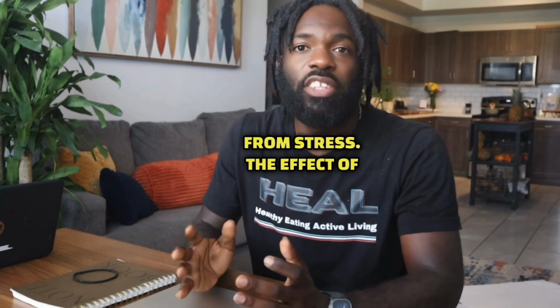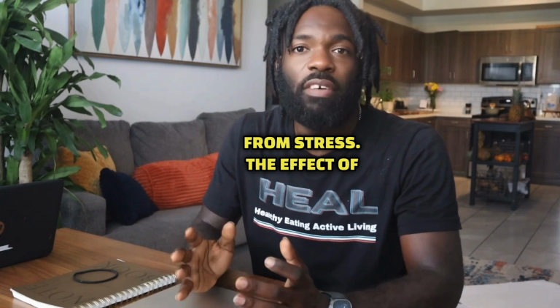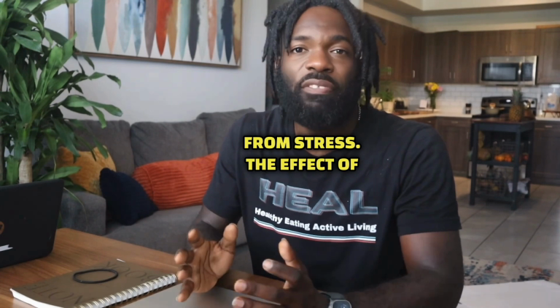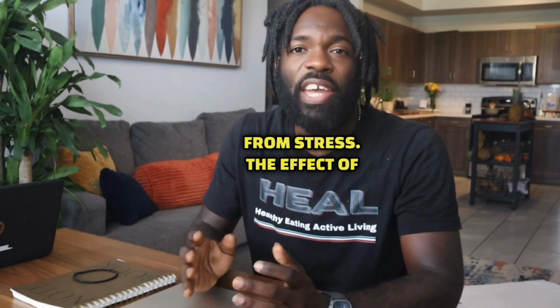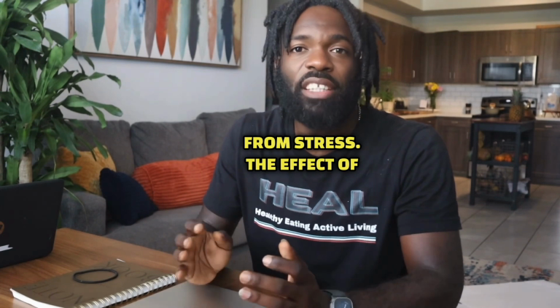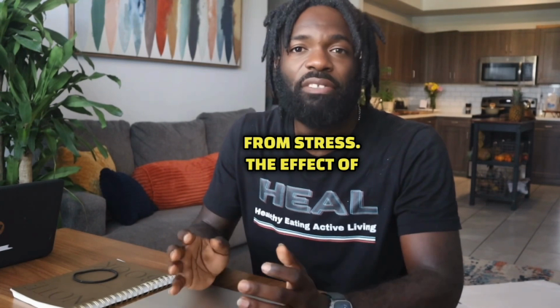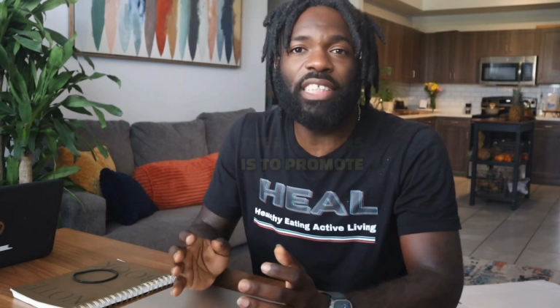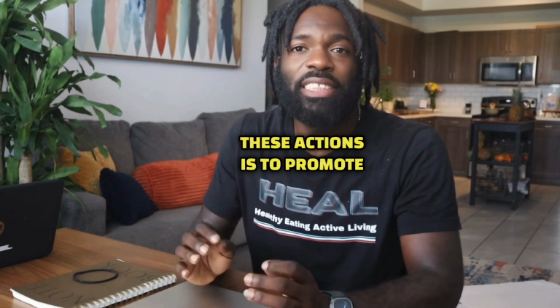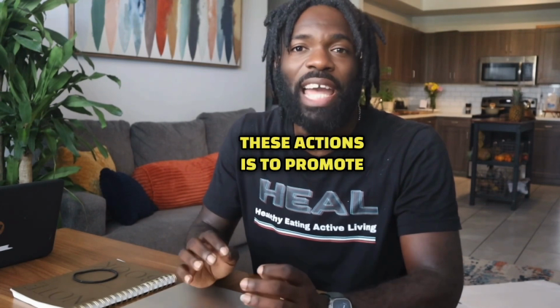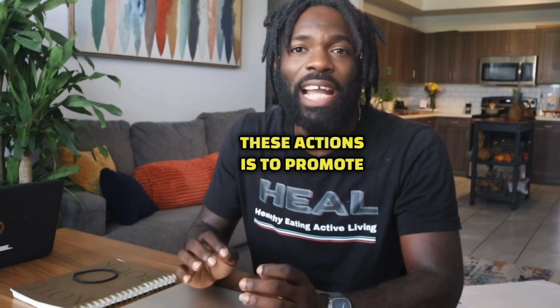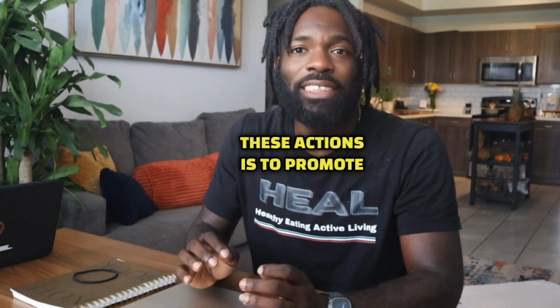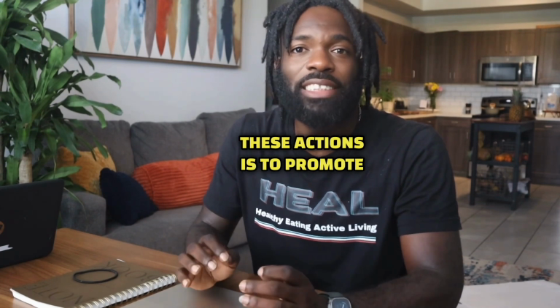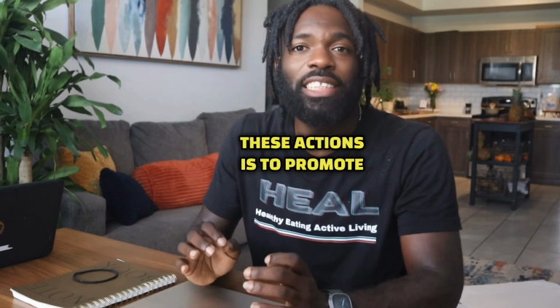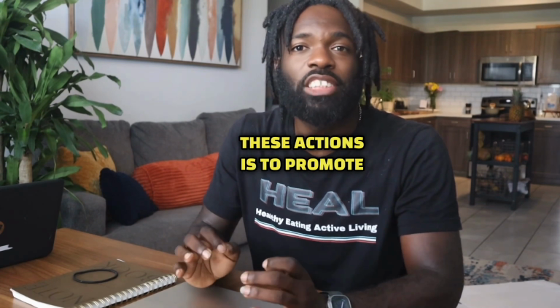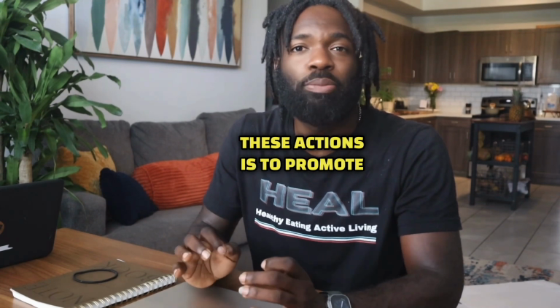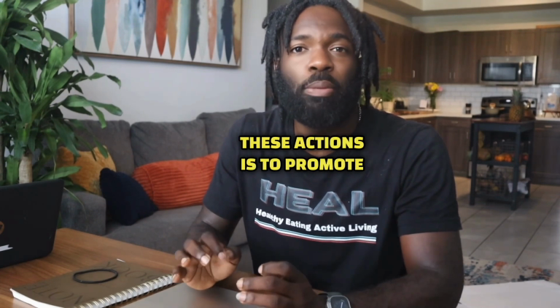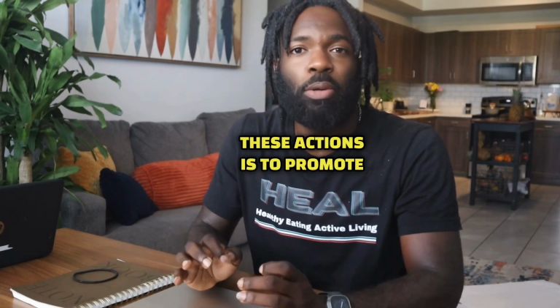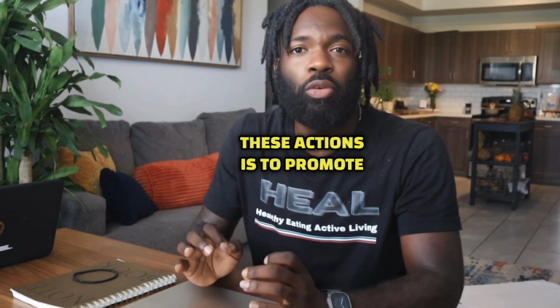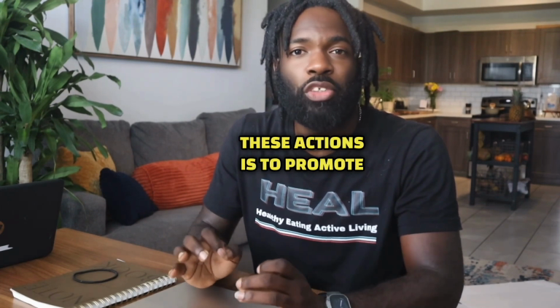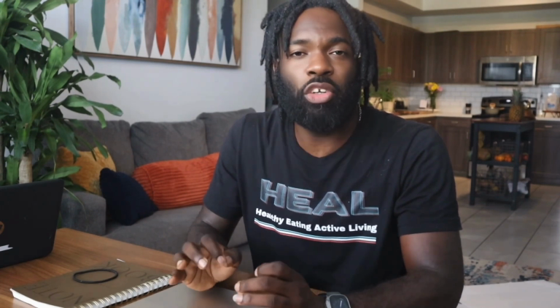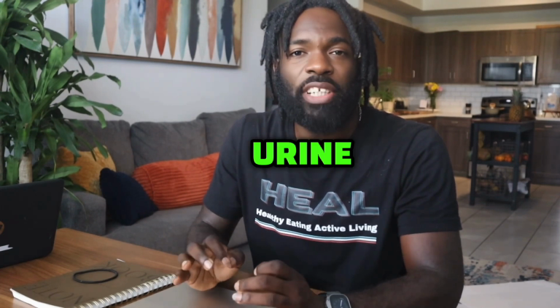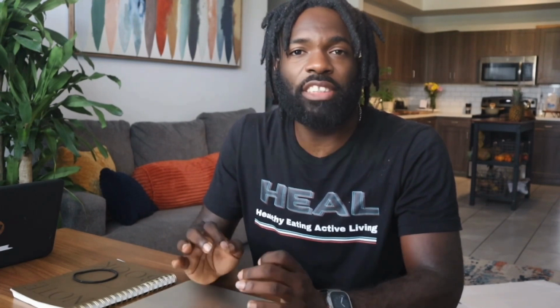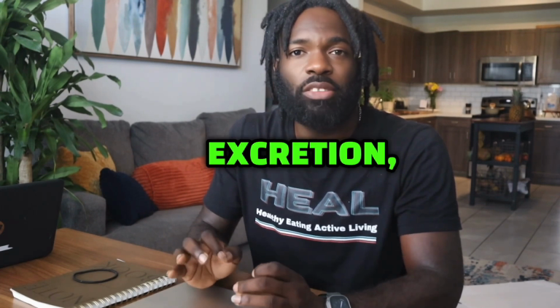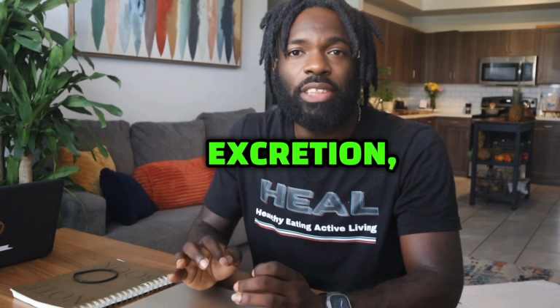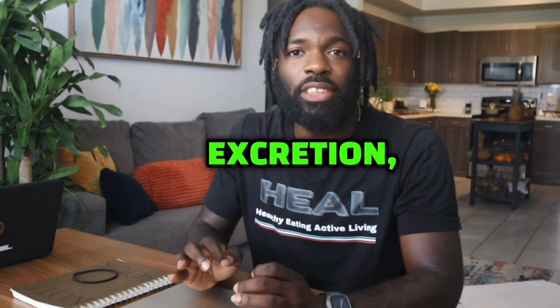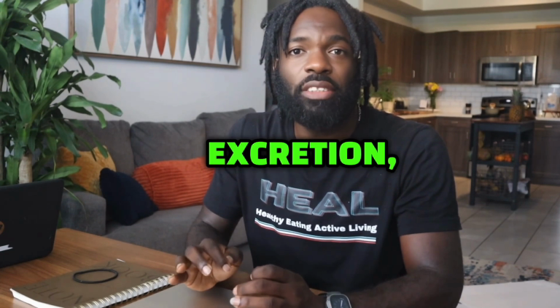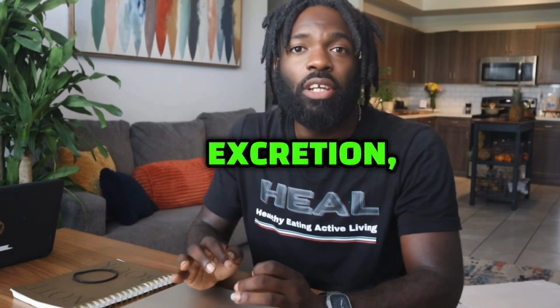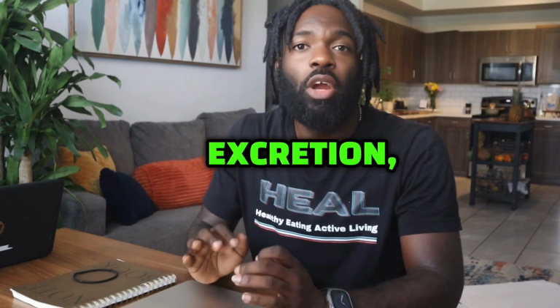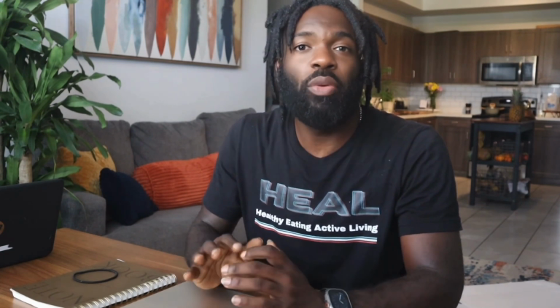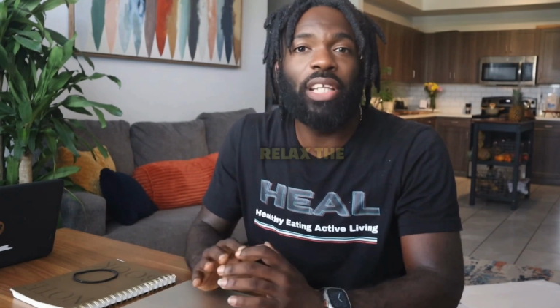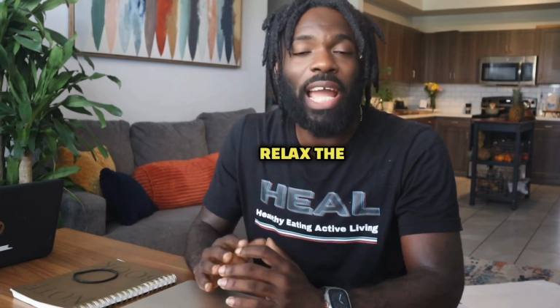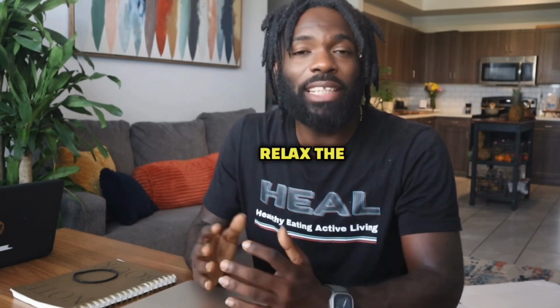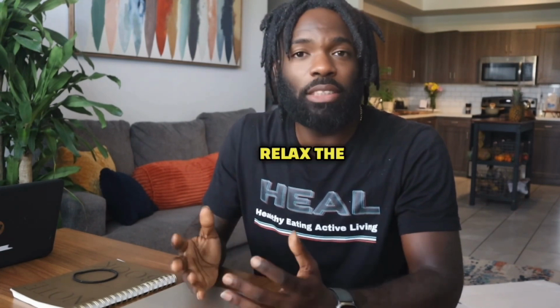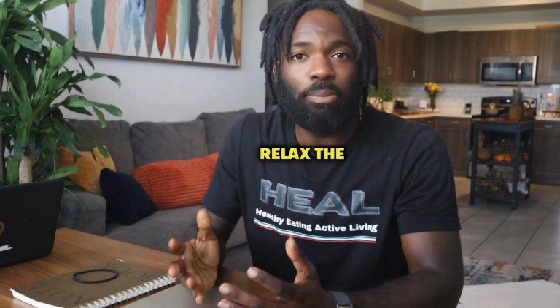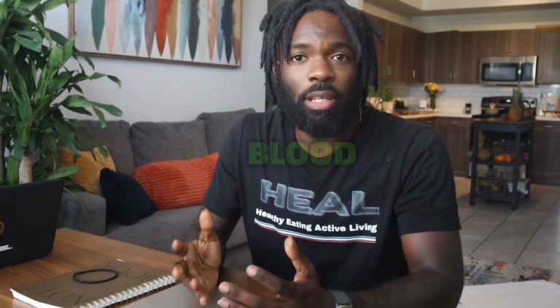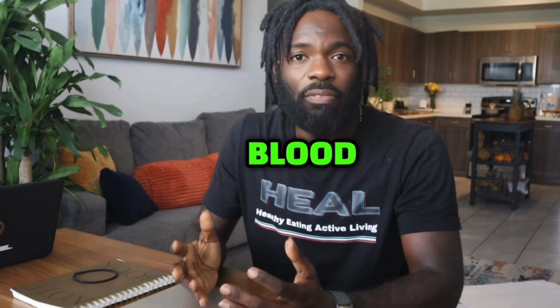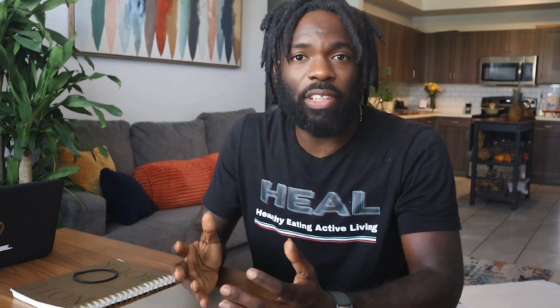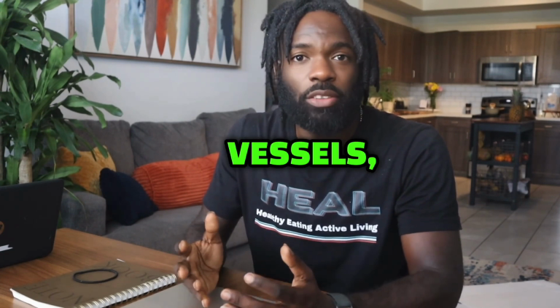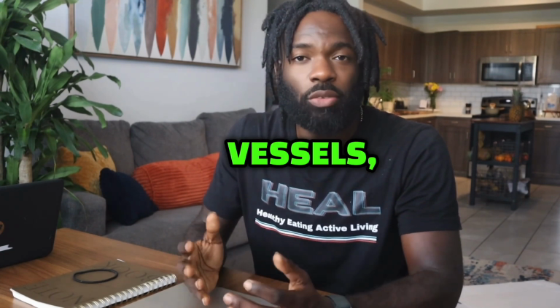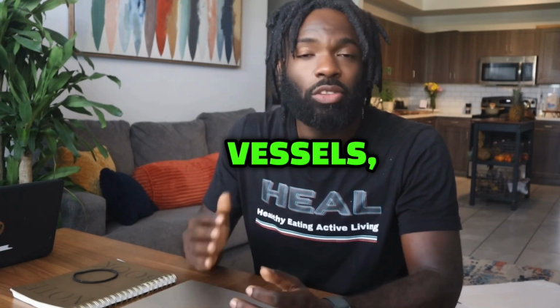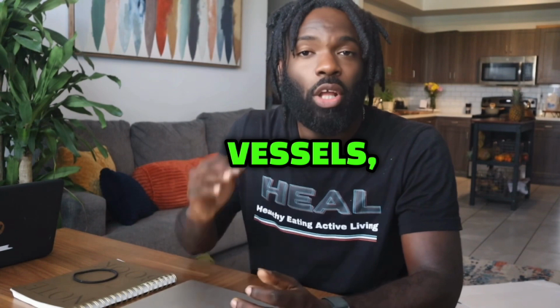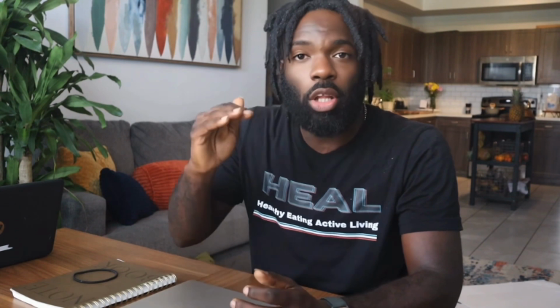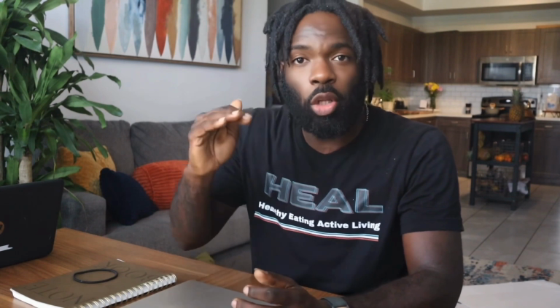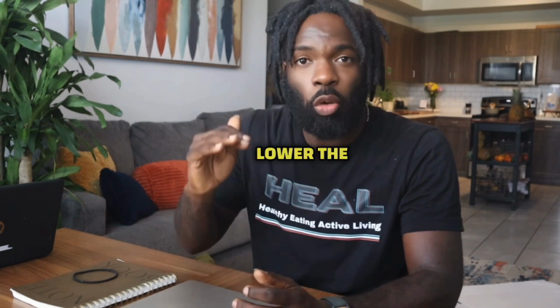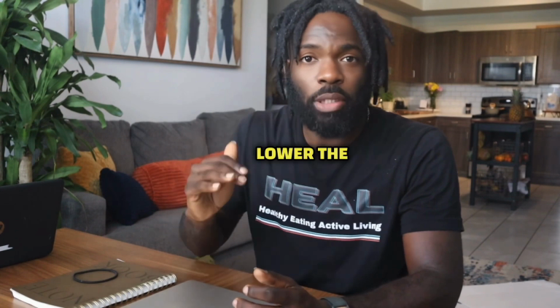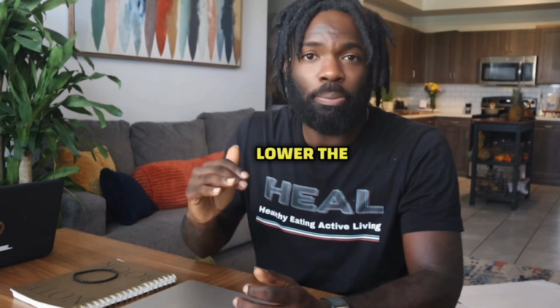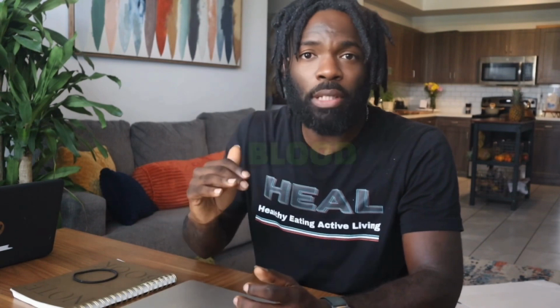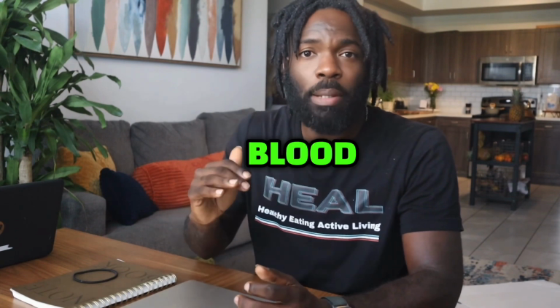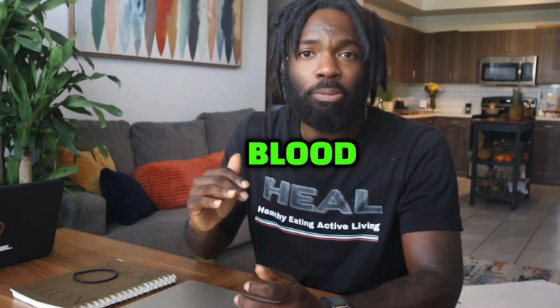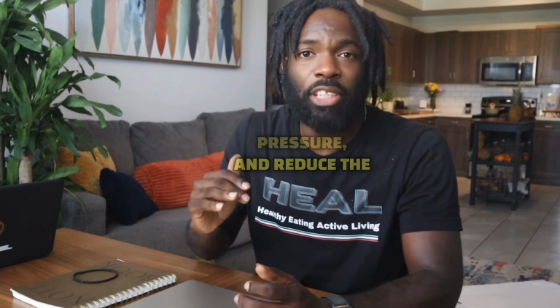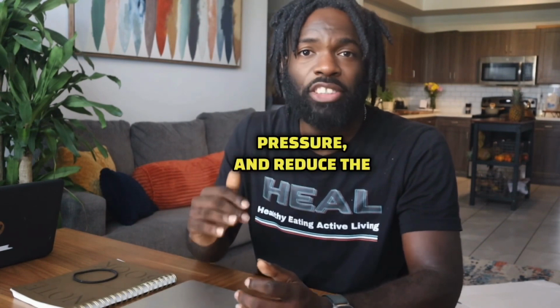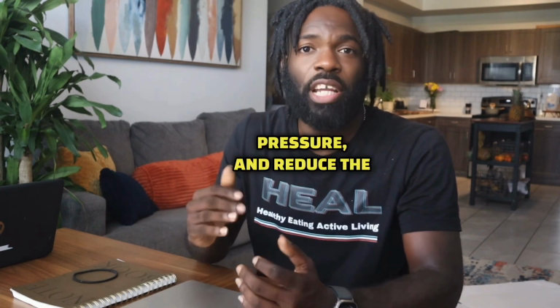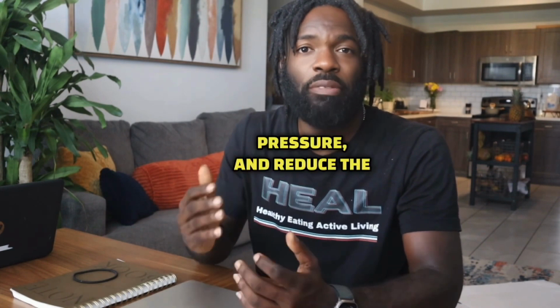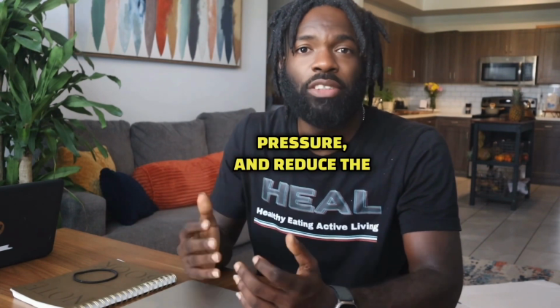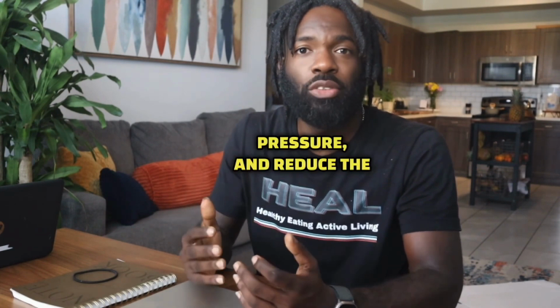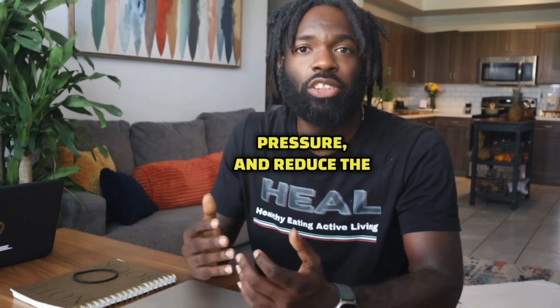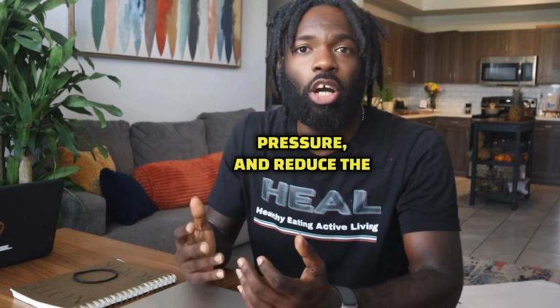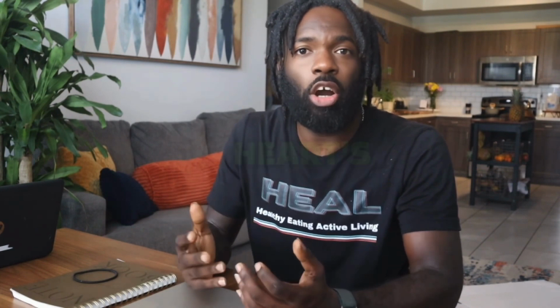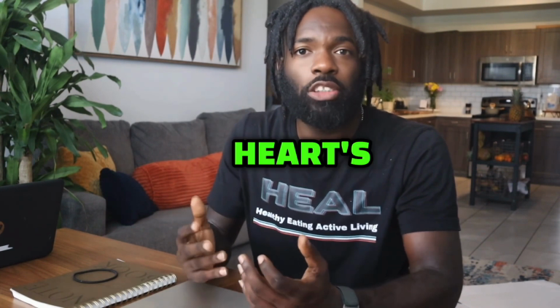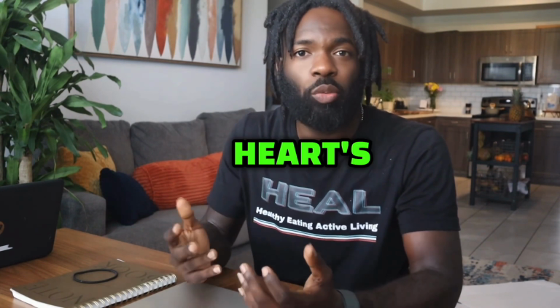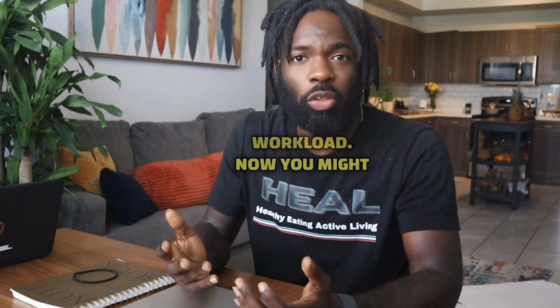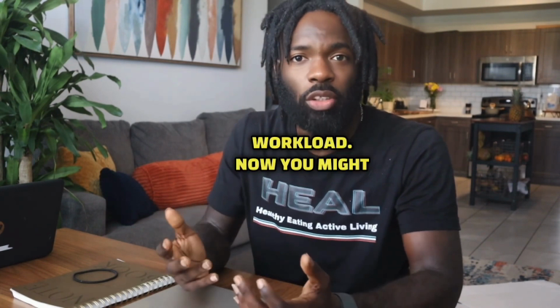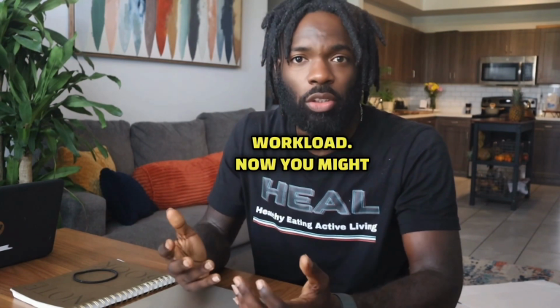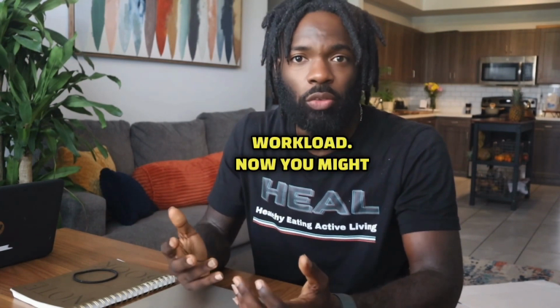The effect of these actions is to promote urine excretion, relax the blood vessels, lower the blood pressure, and reduce the heart's workload.